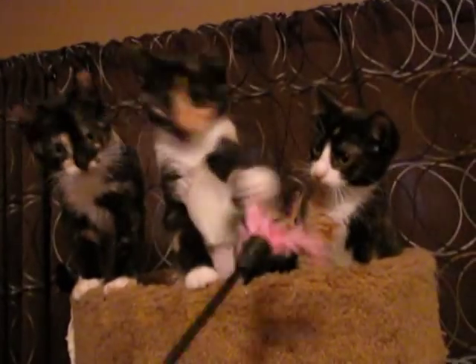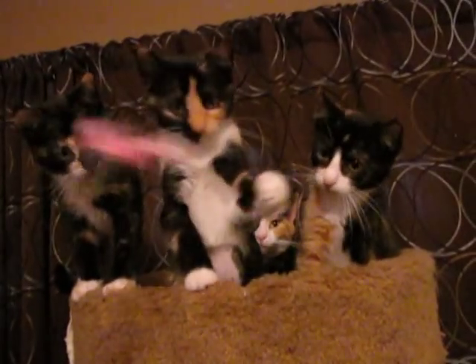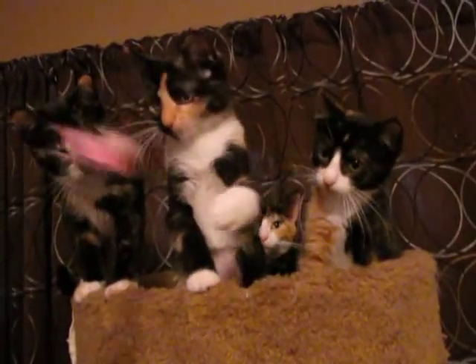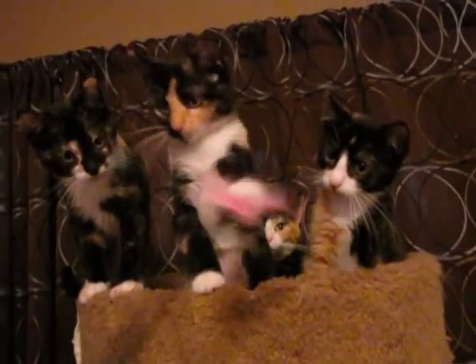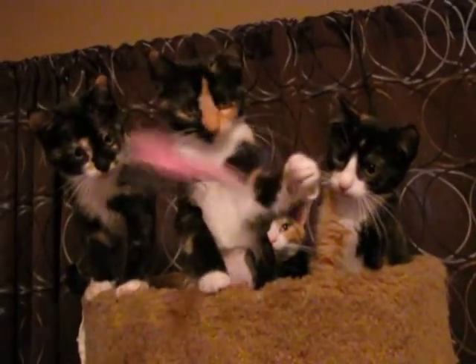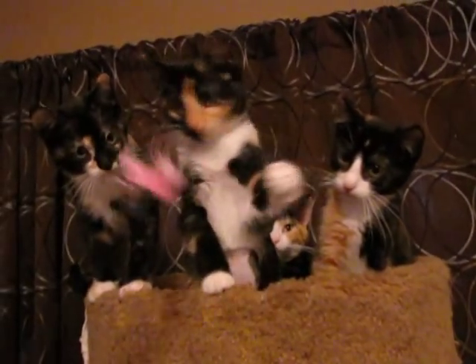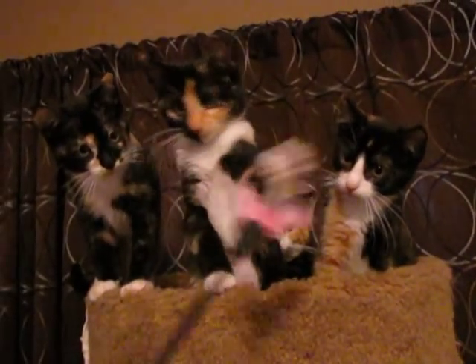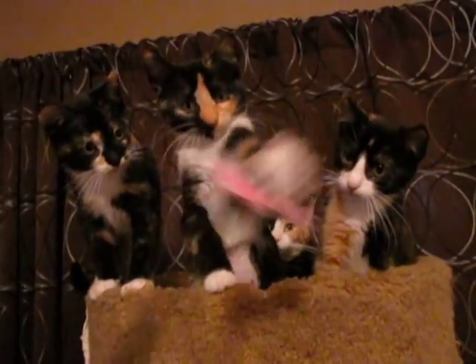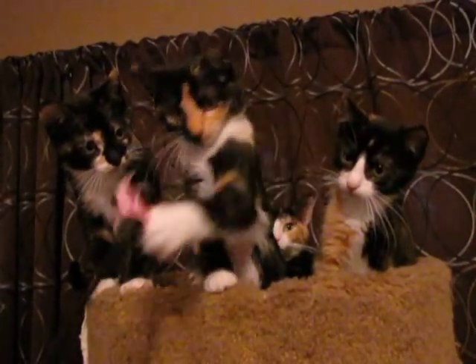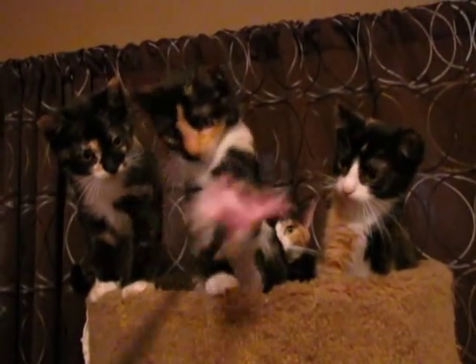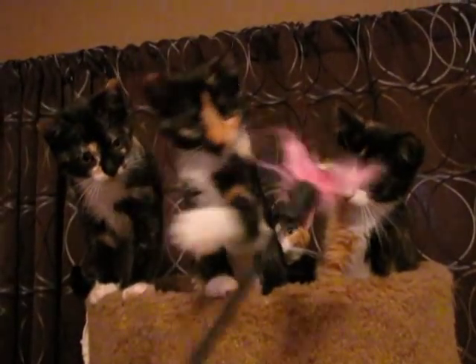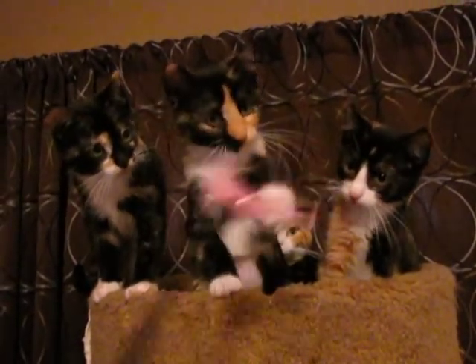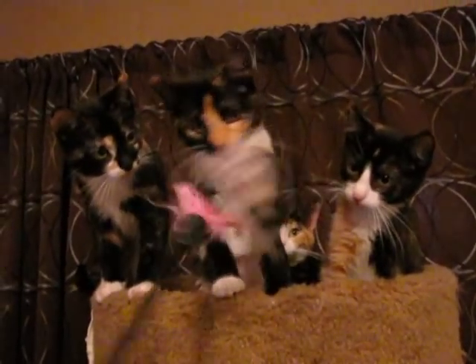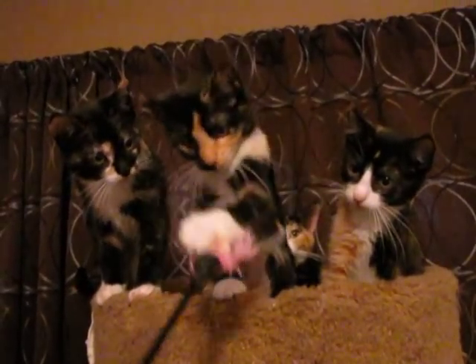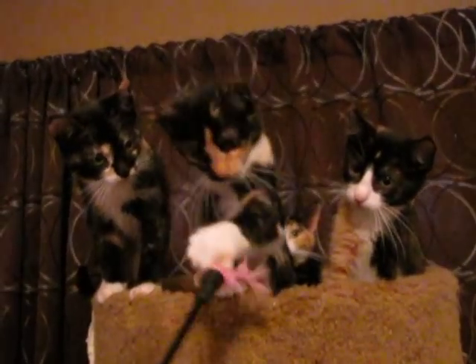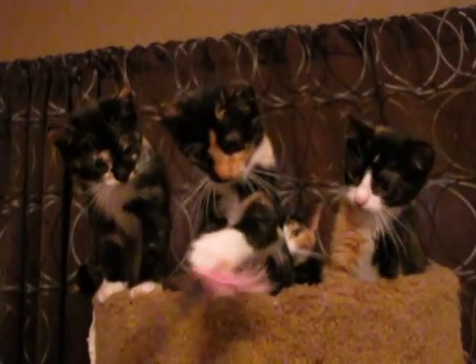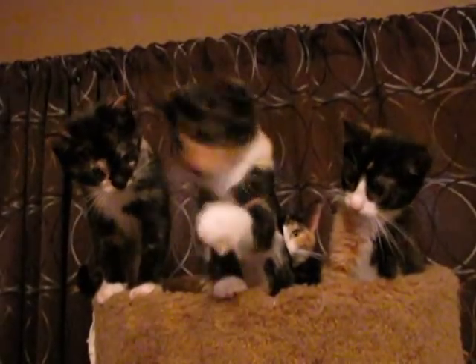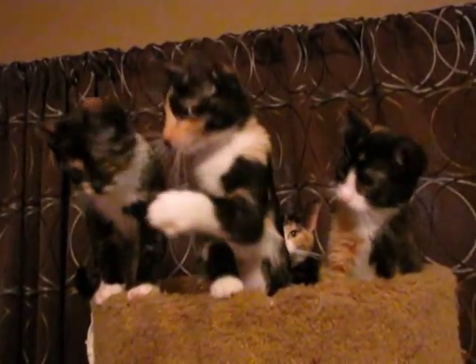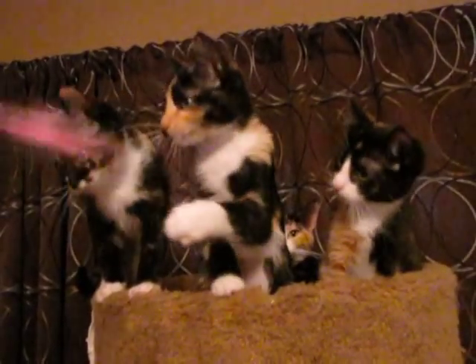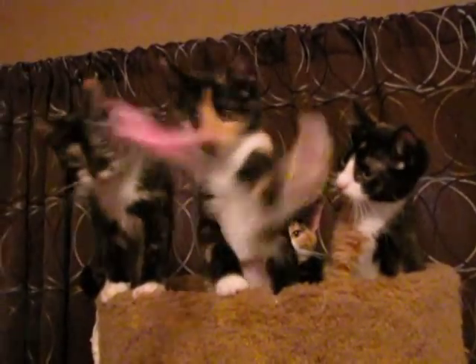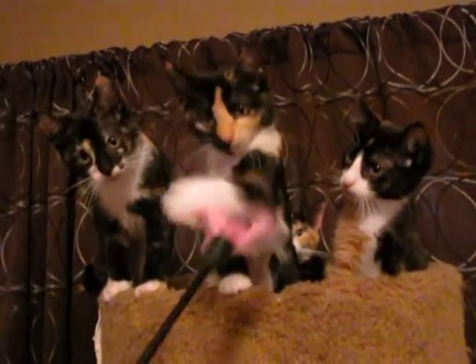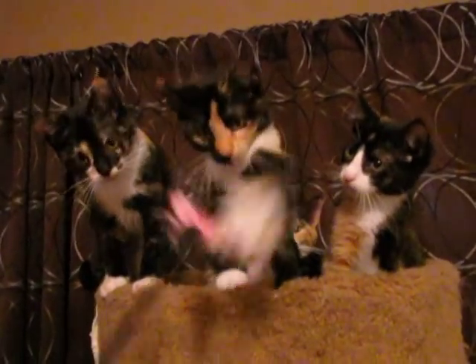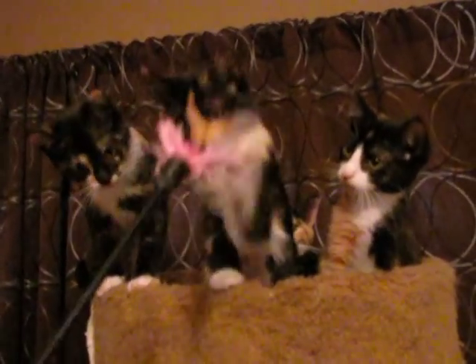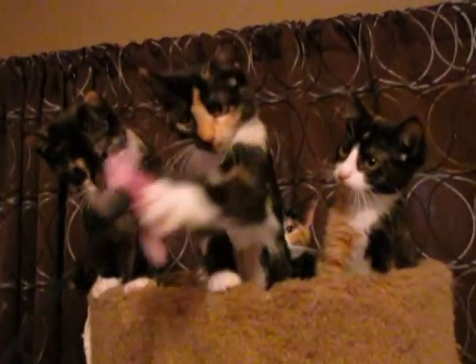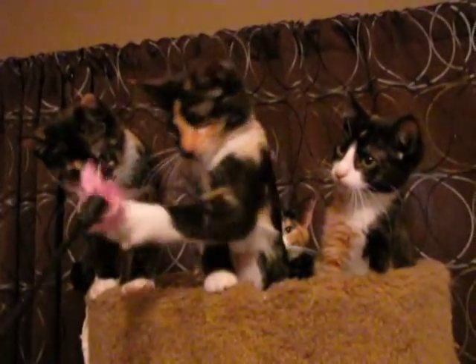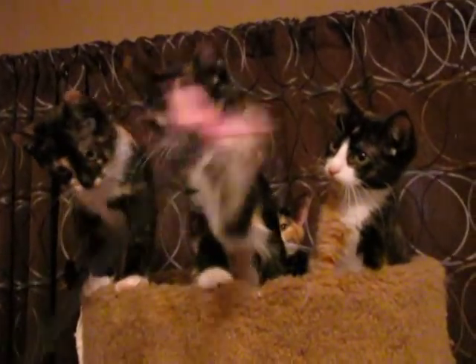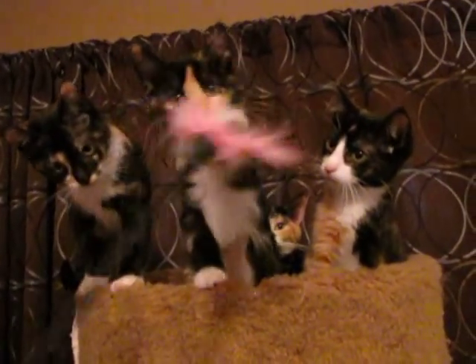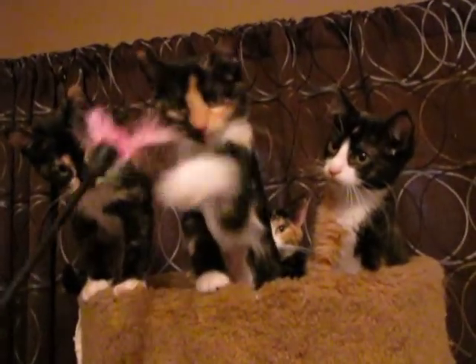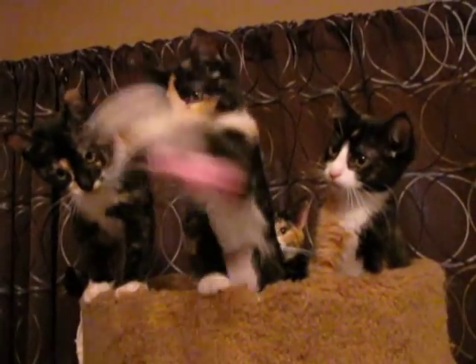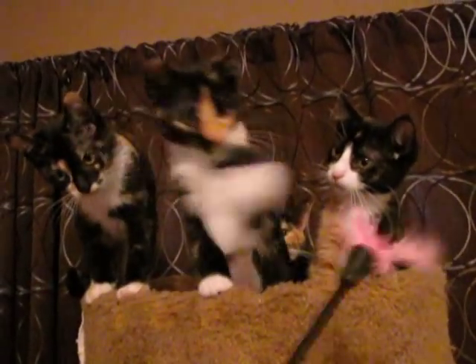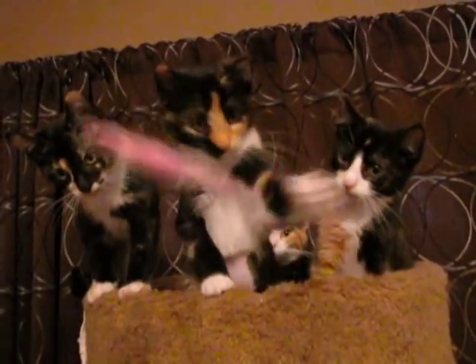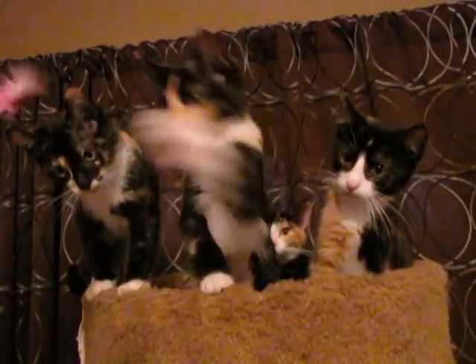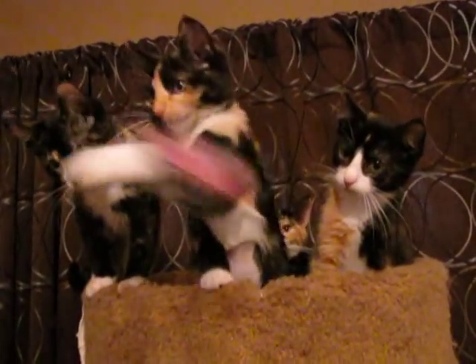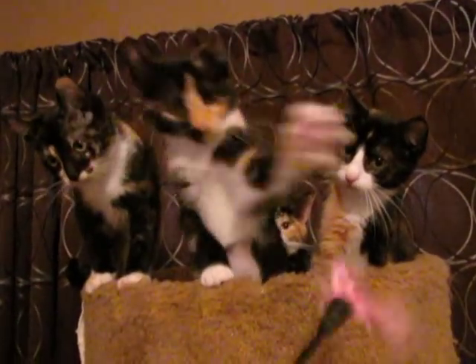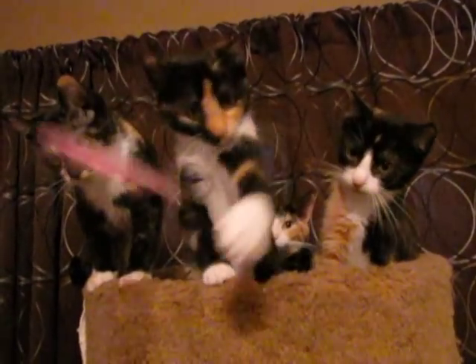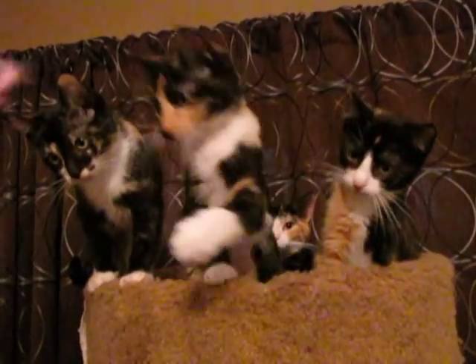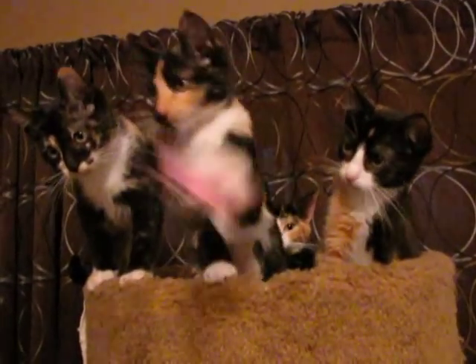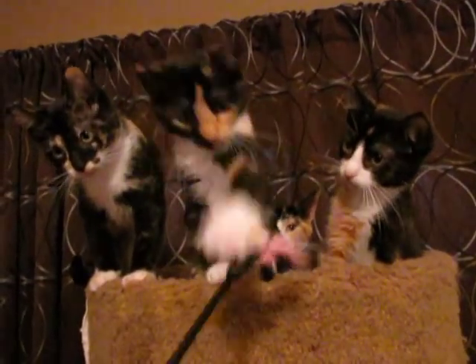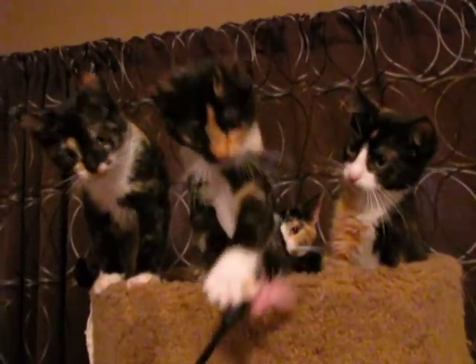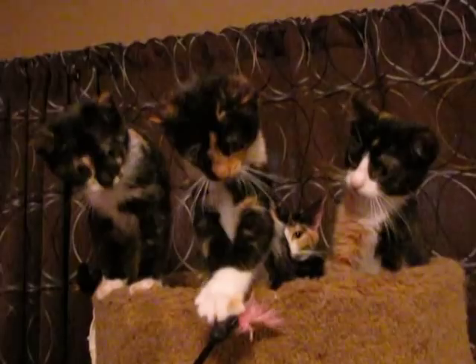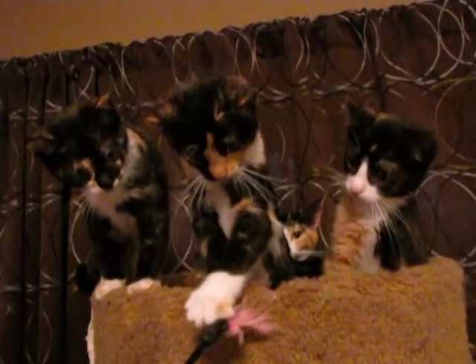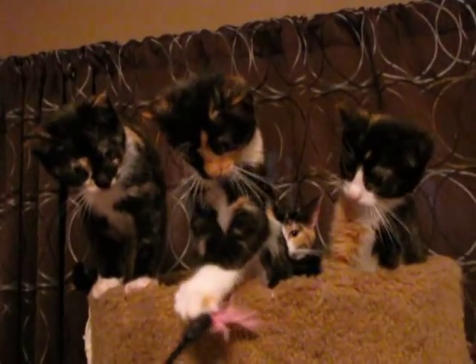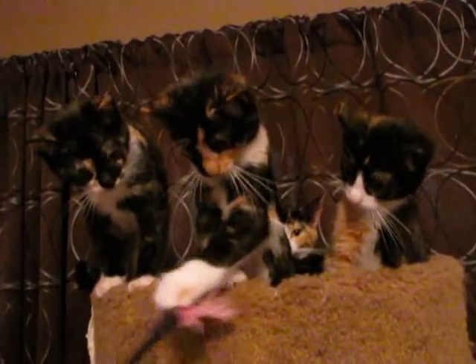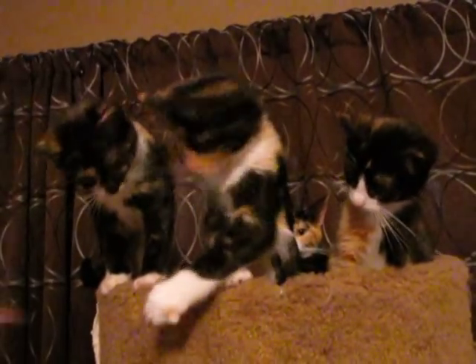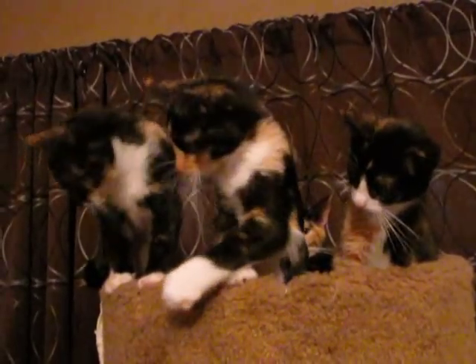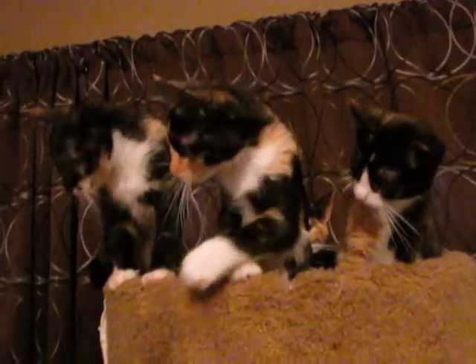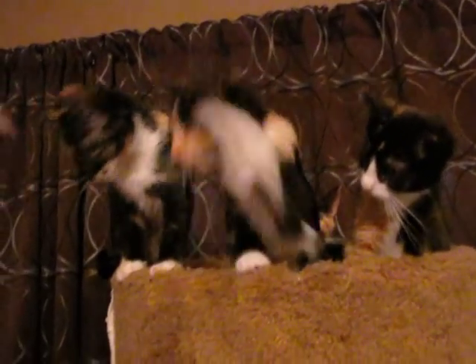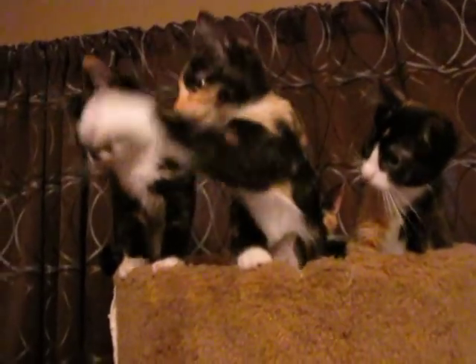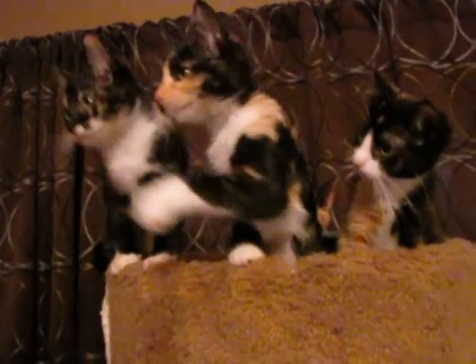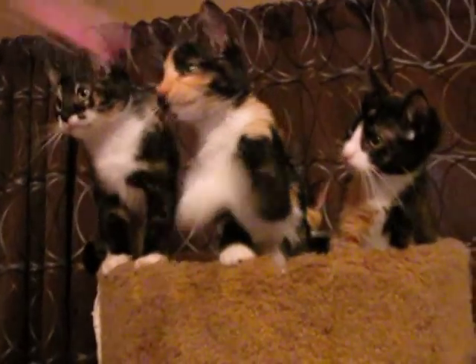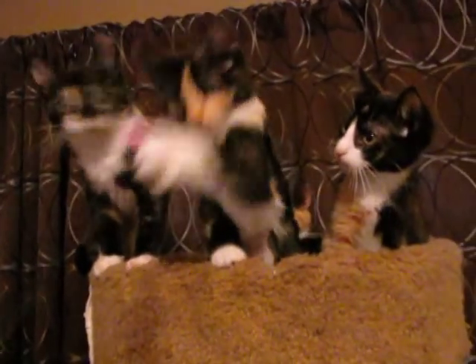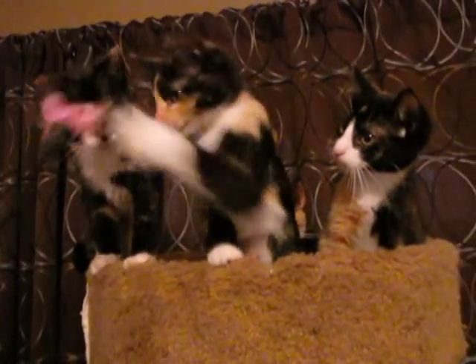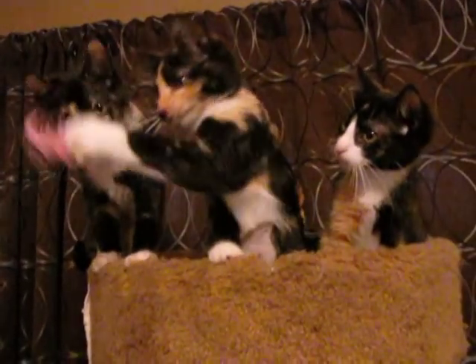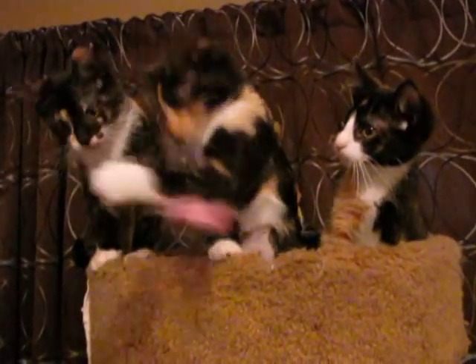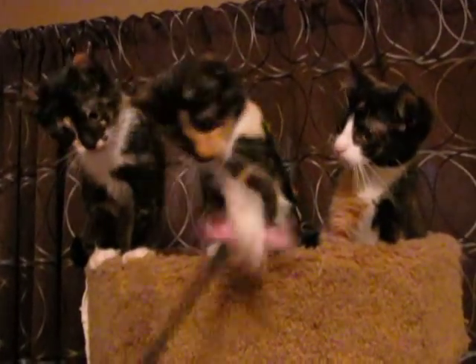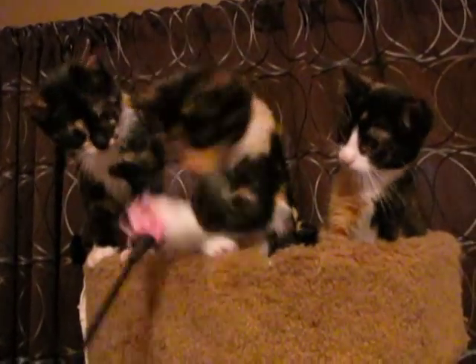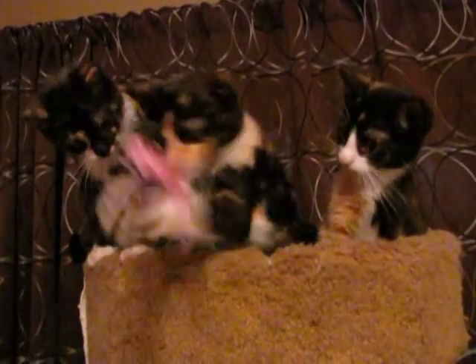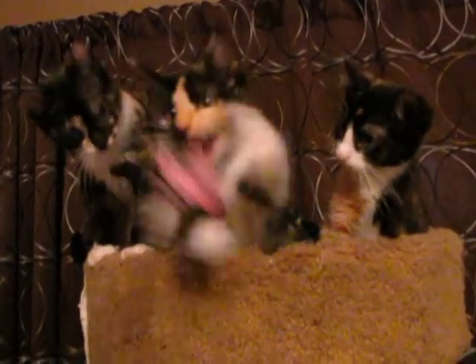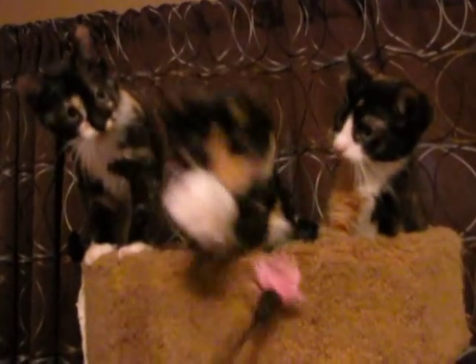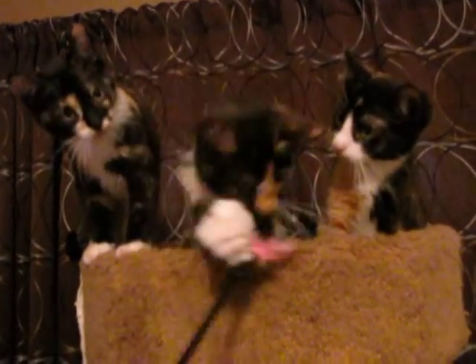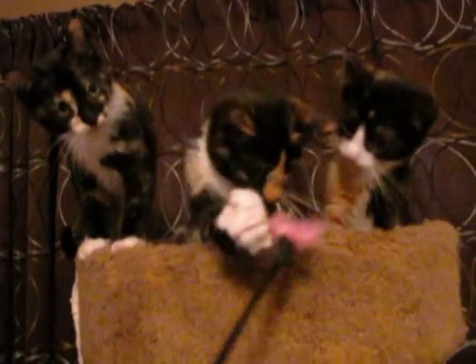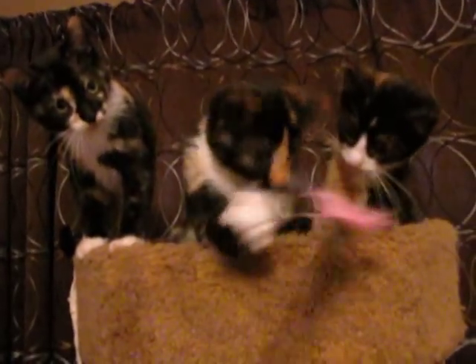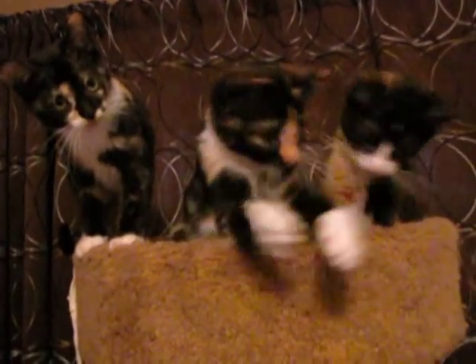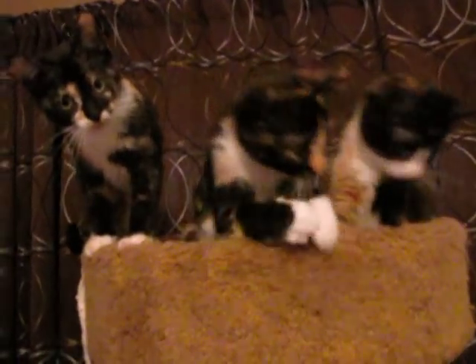Come to PetSmart this weekend and see them. Thank you.